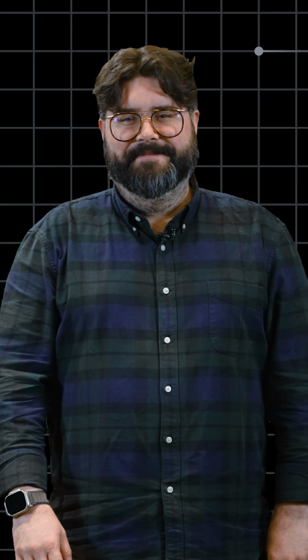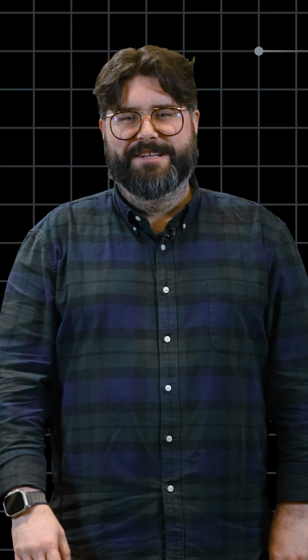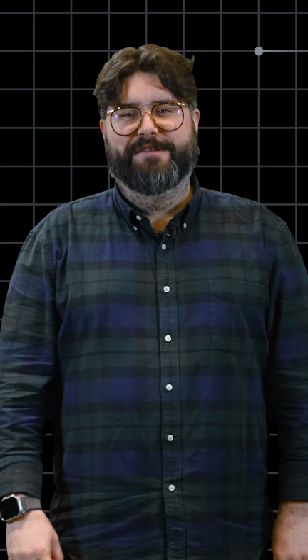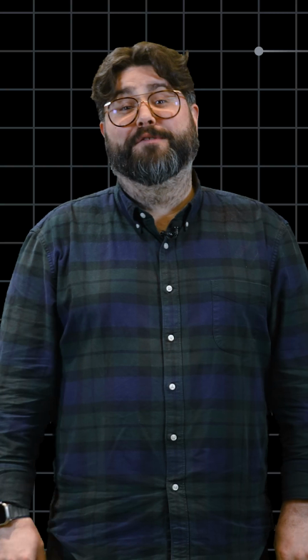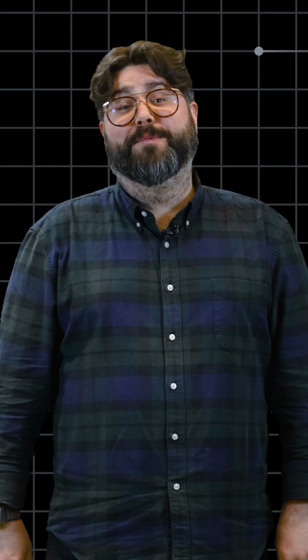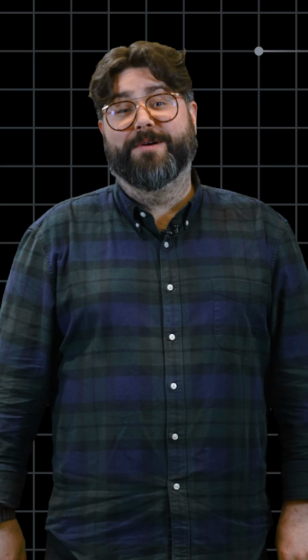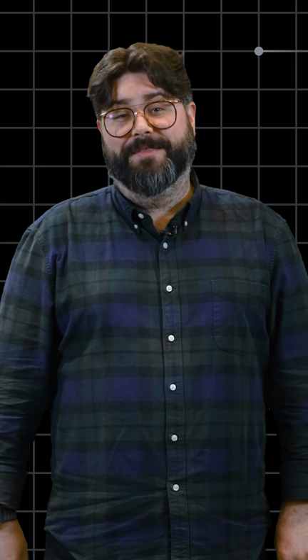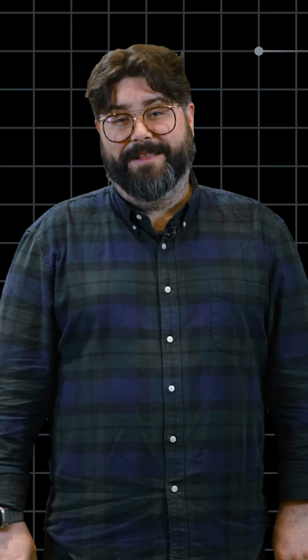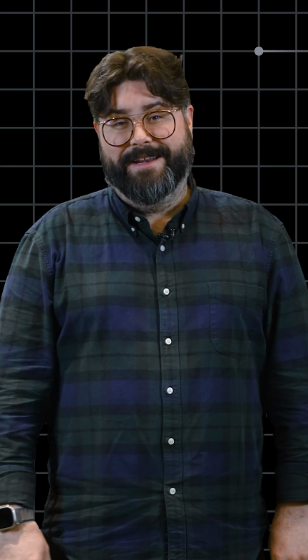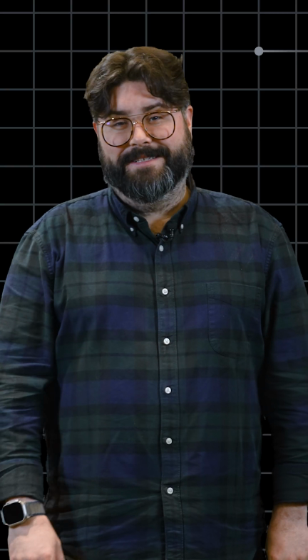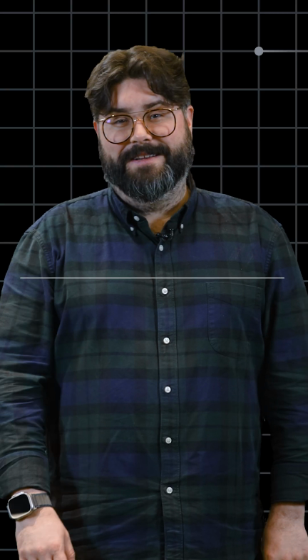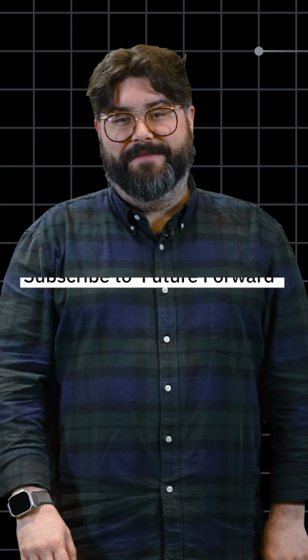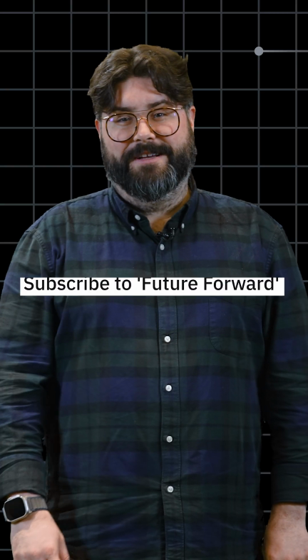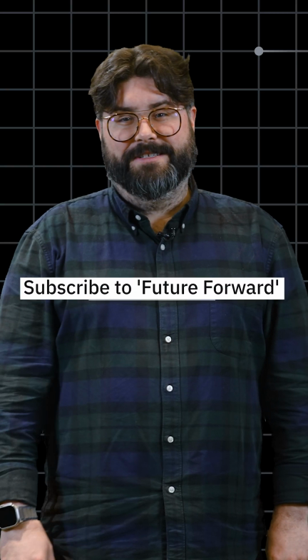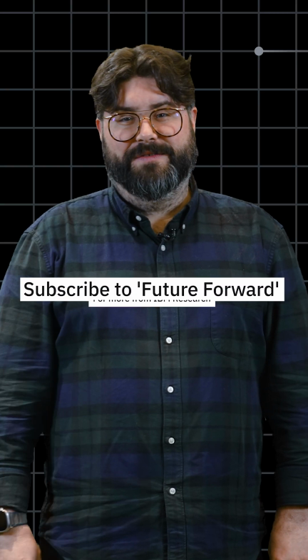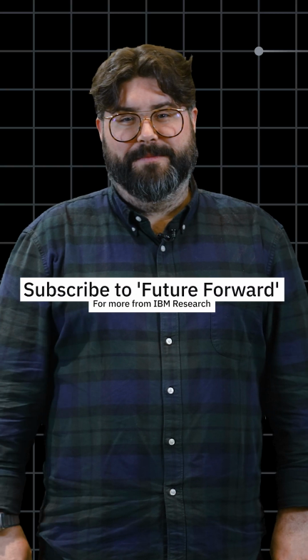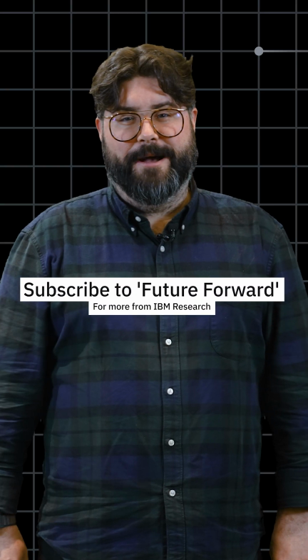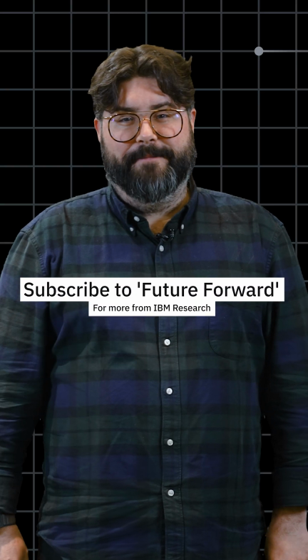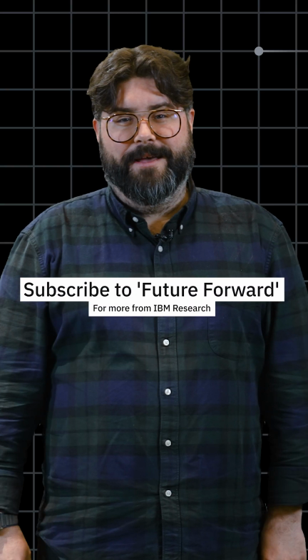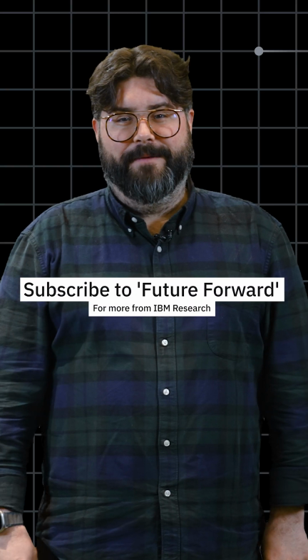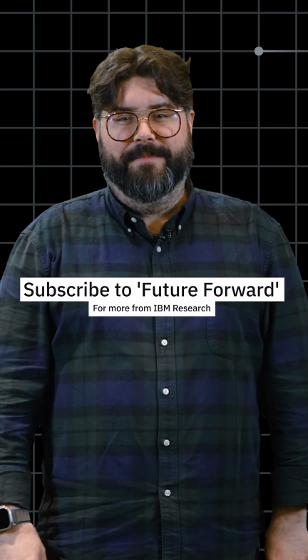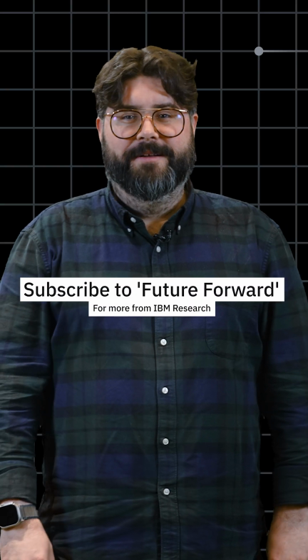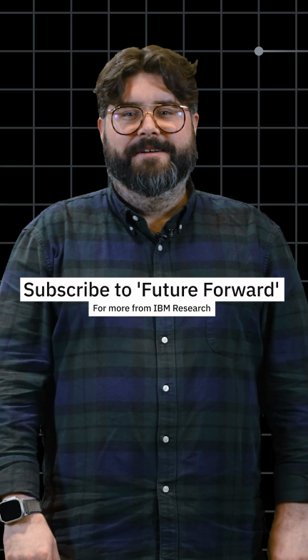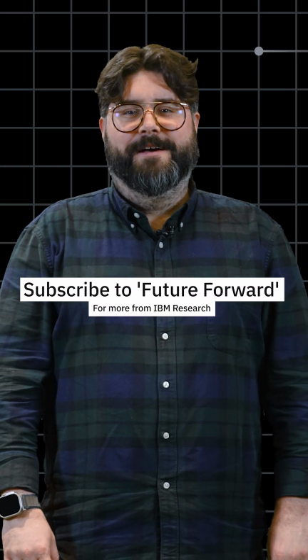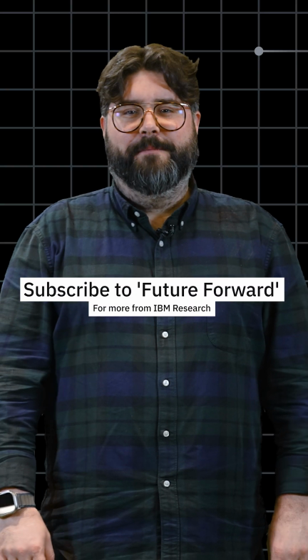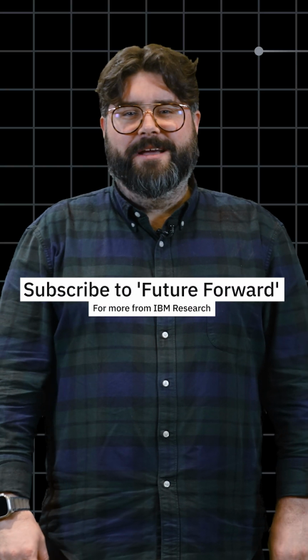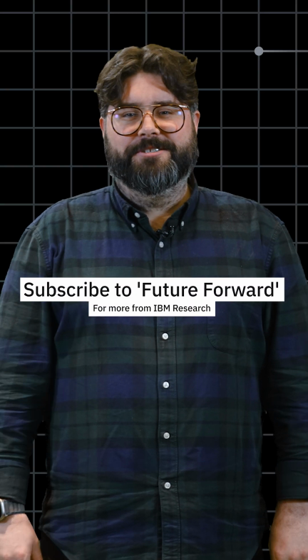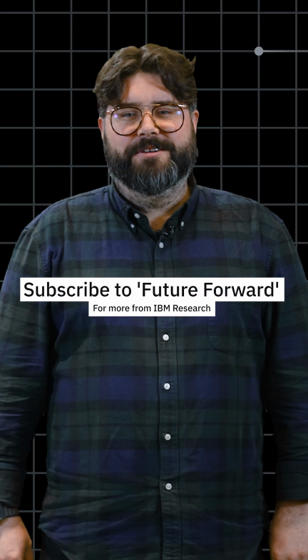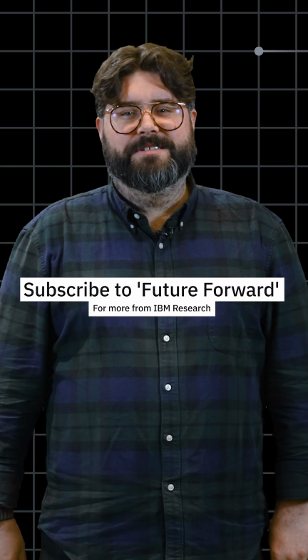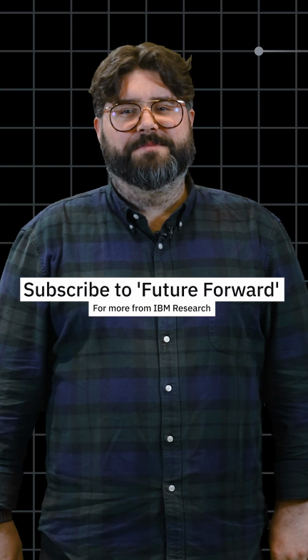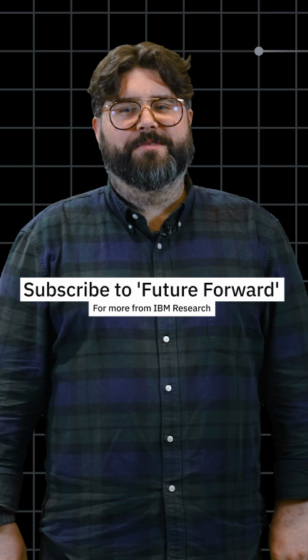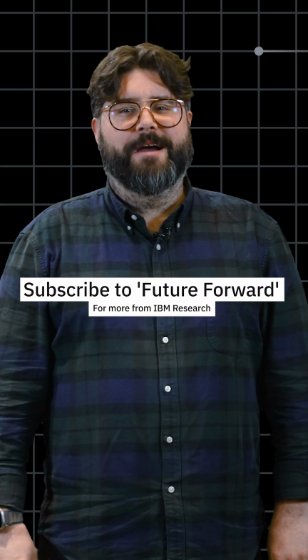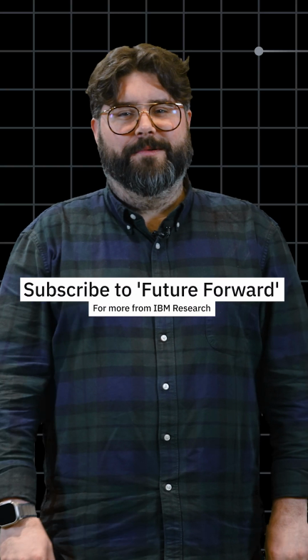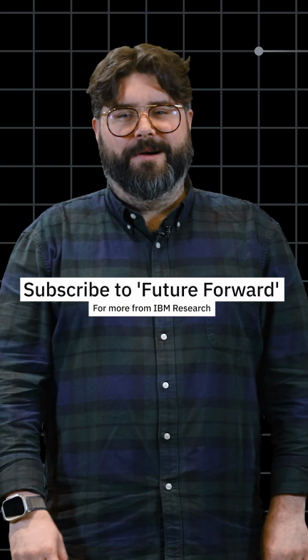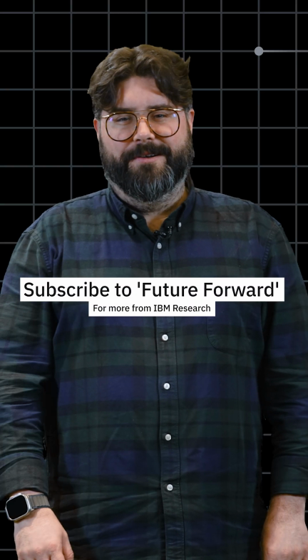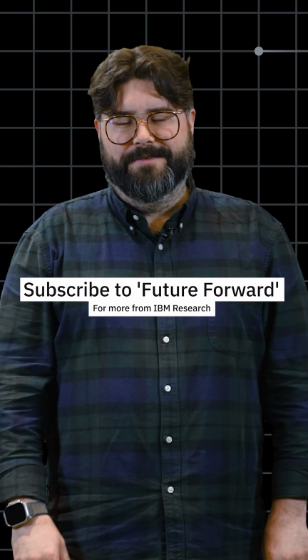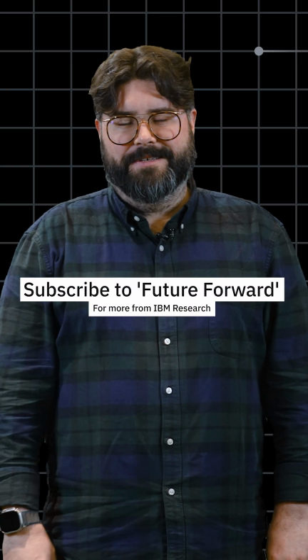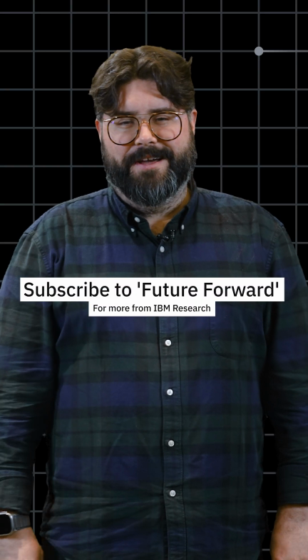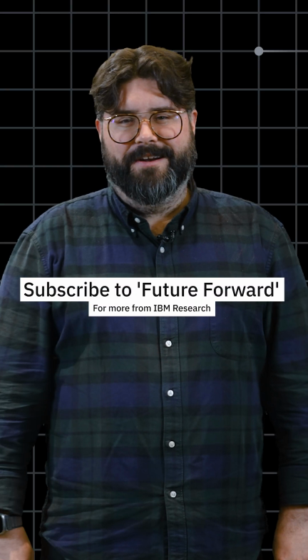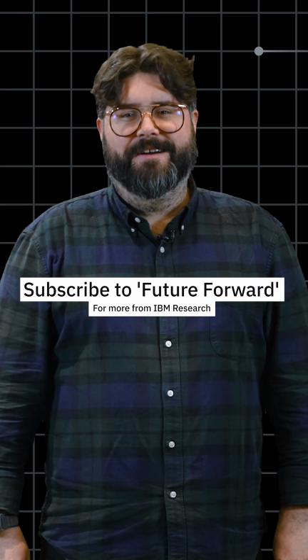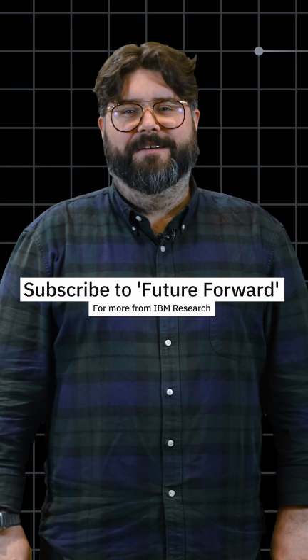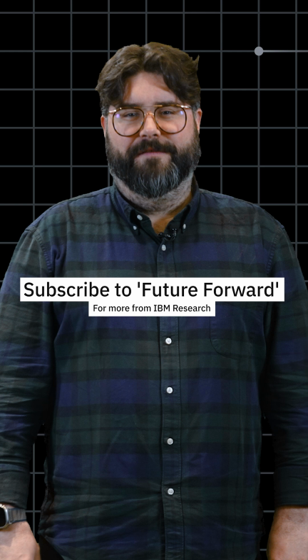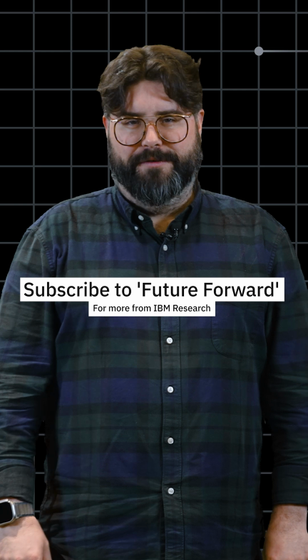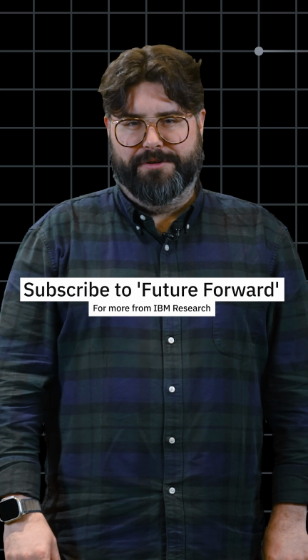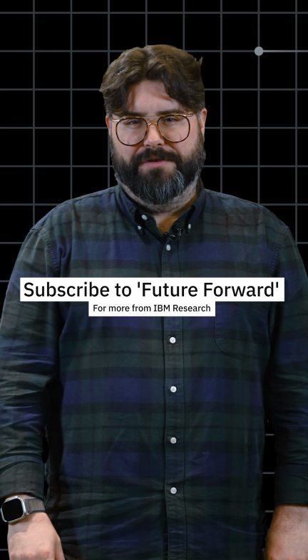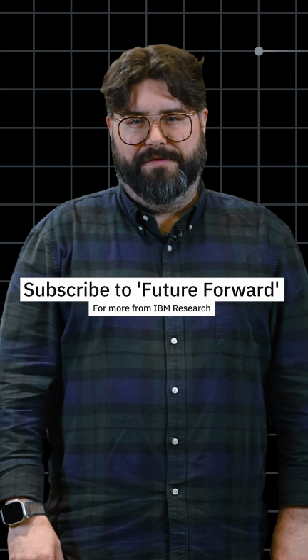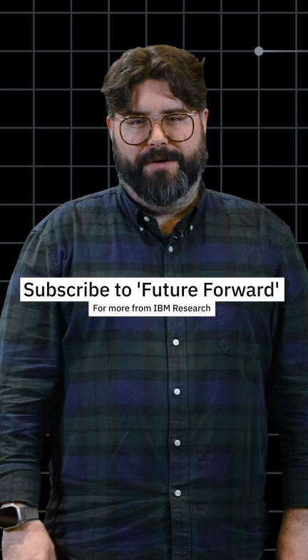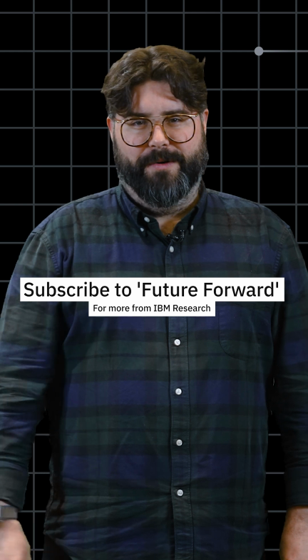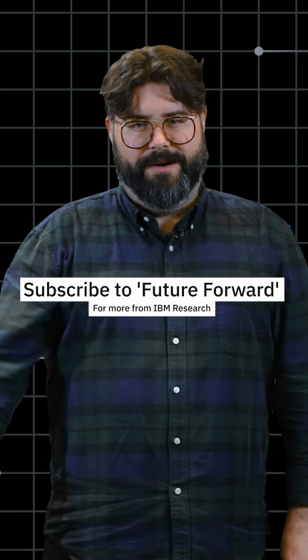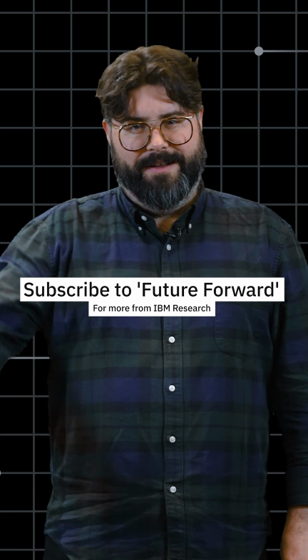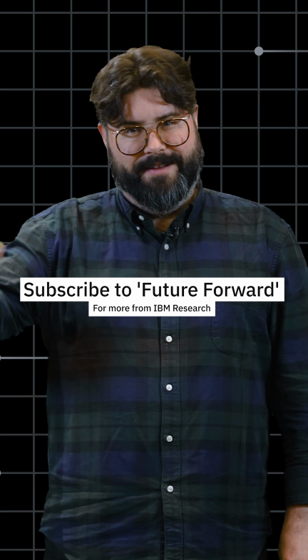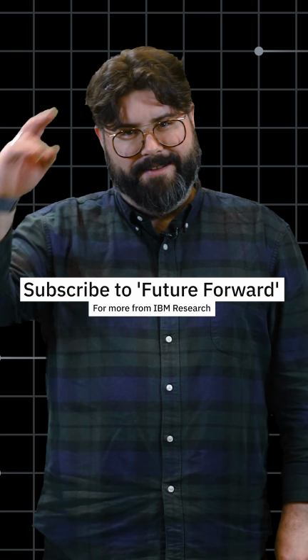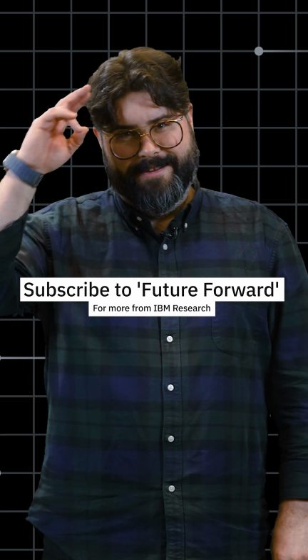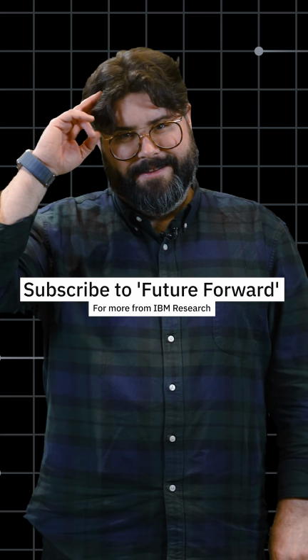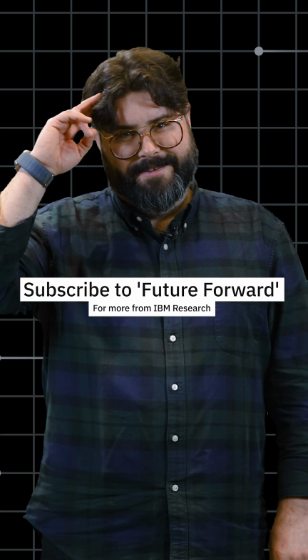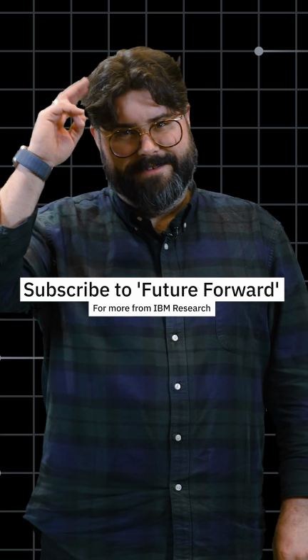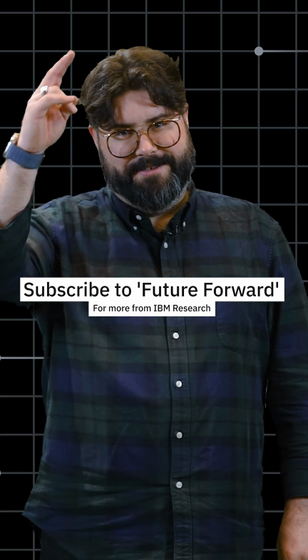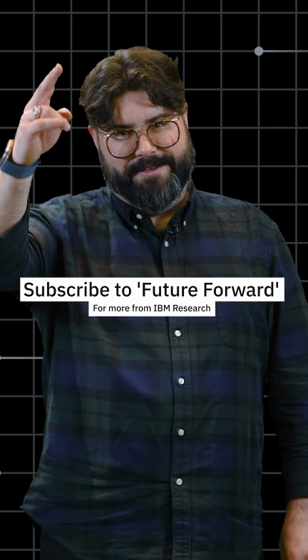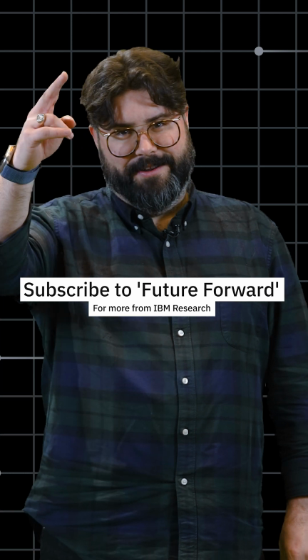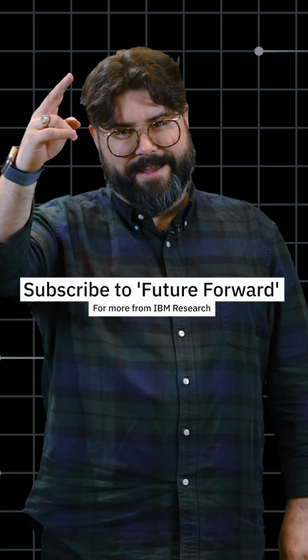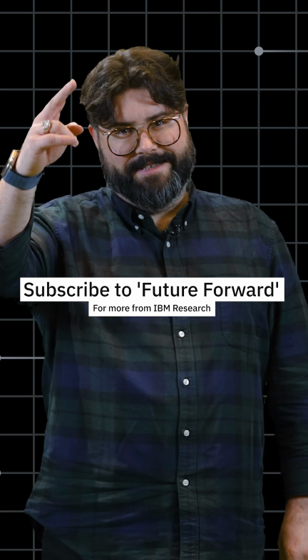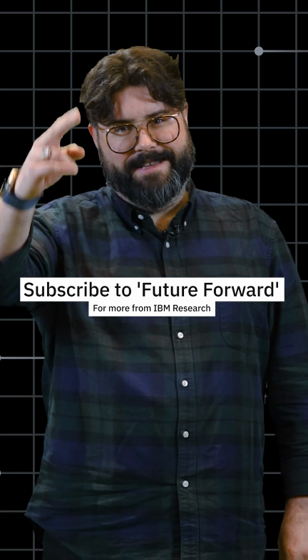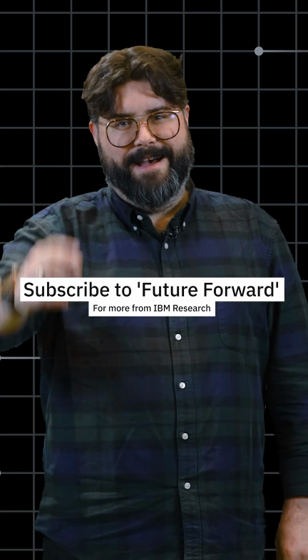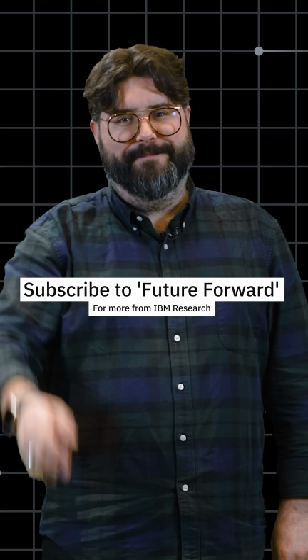For more on the latest innovations from IBM, make sure you subscribe to our newsletter, Future Forward. Until next time.